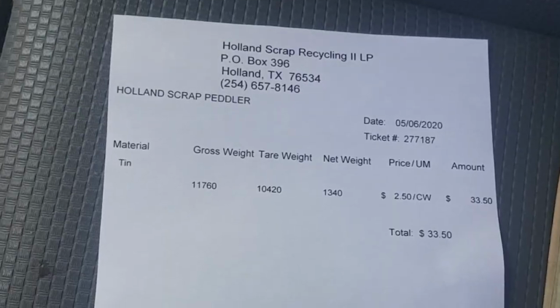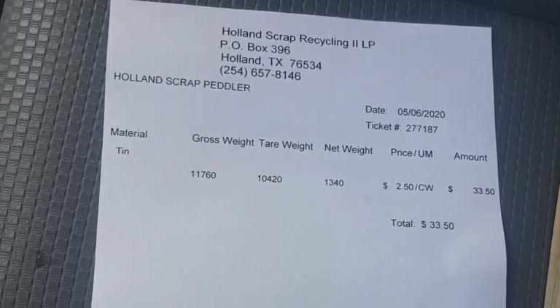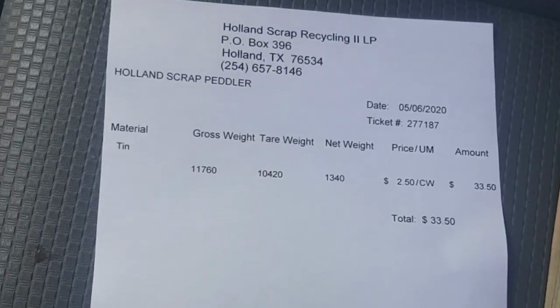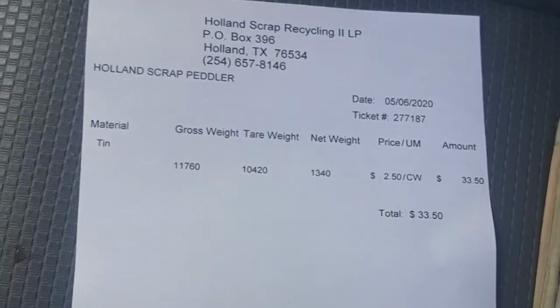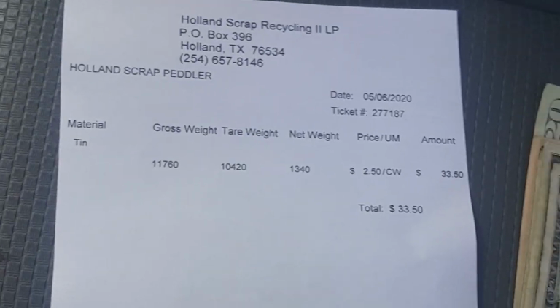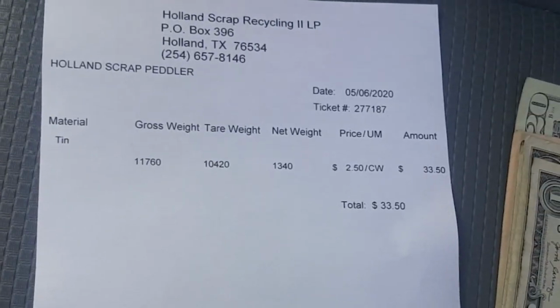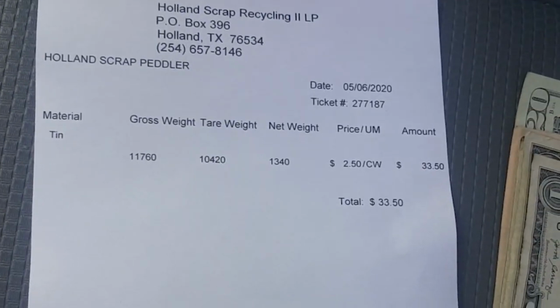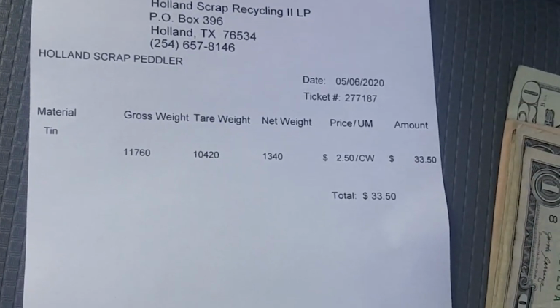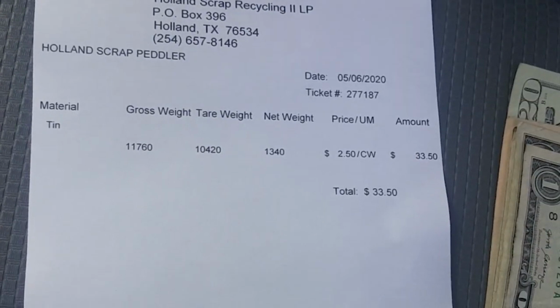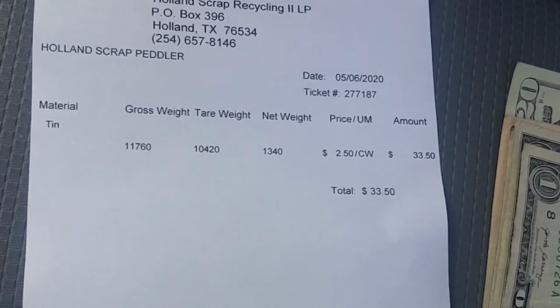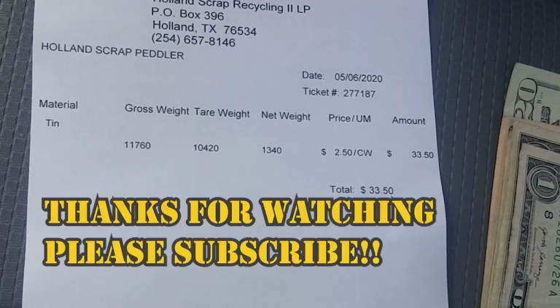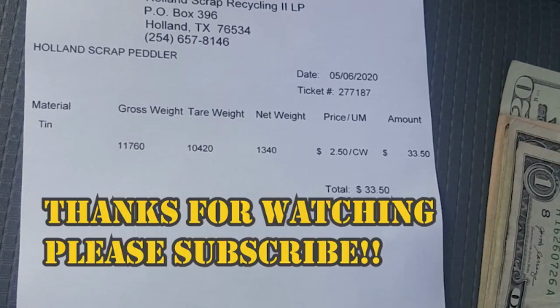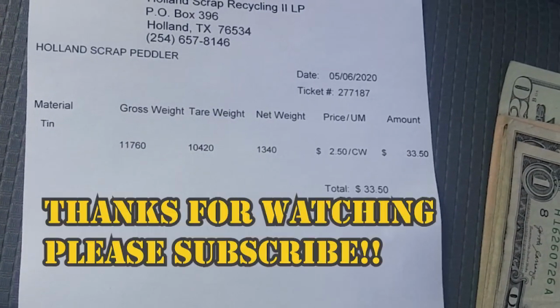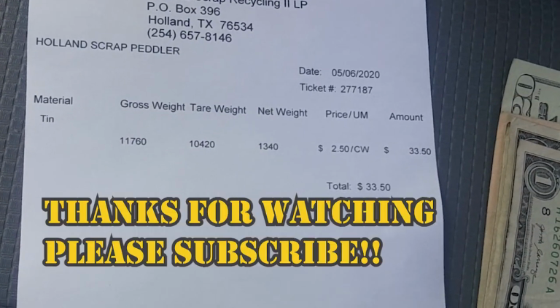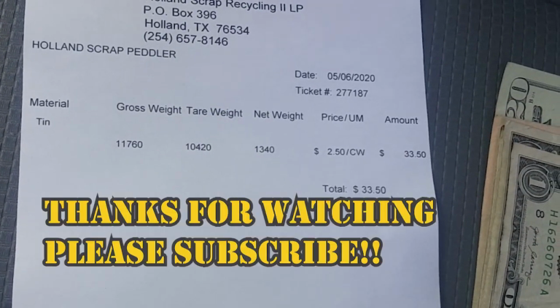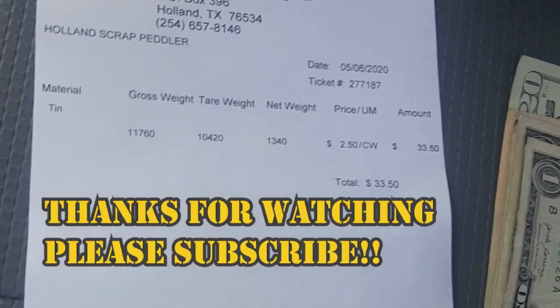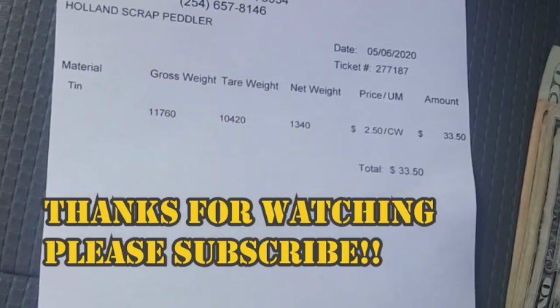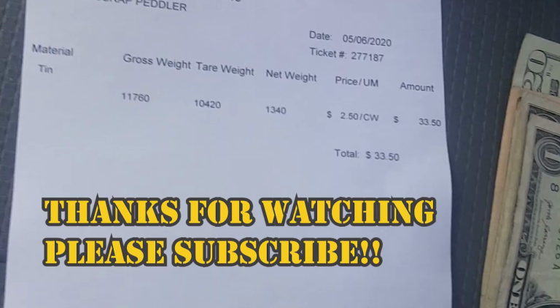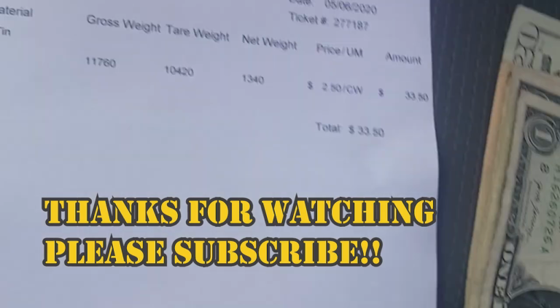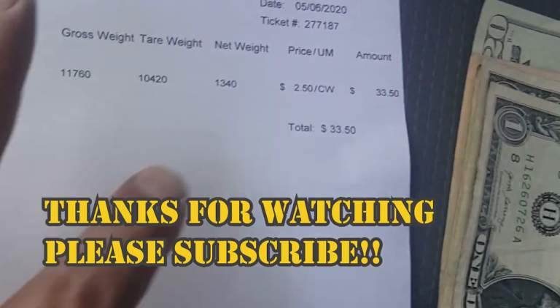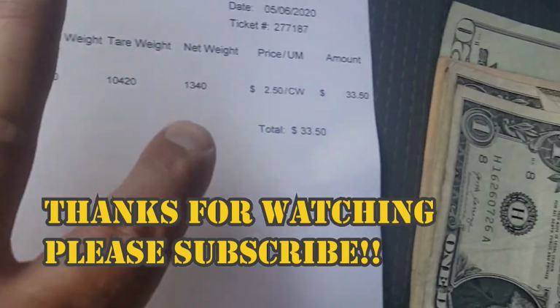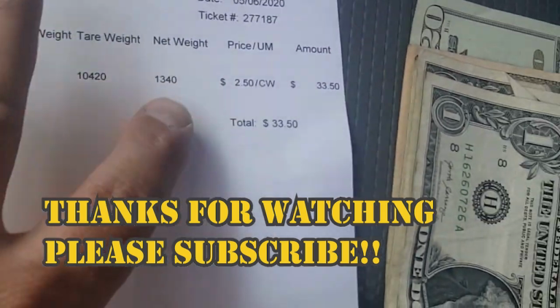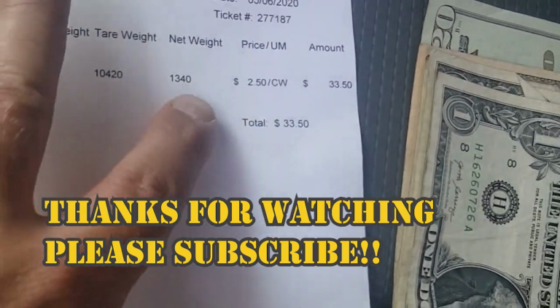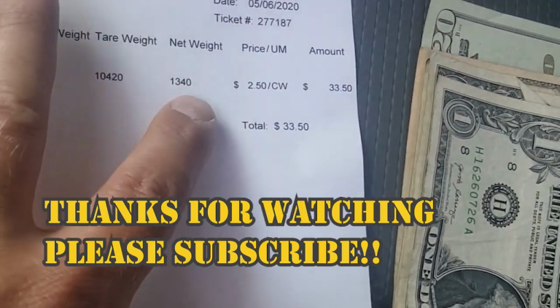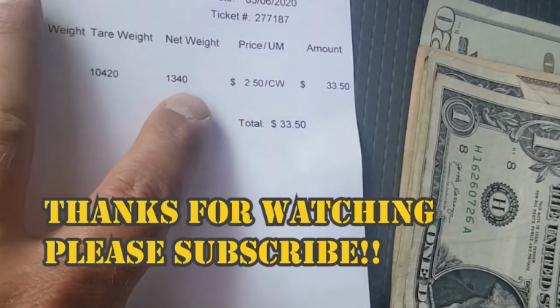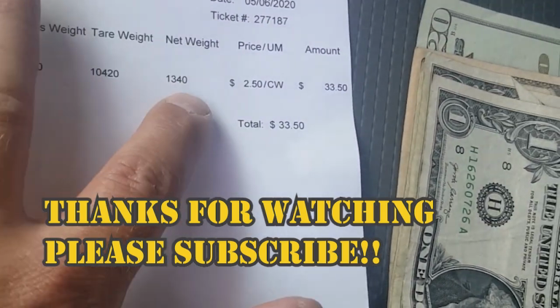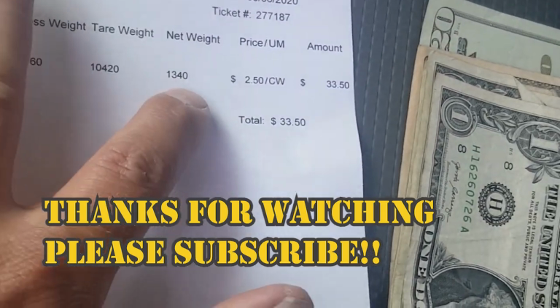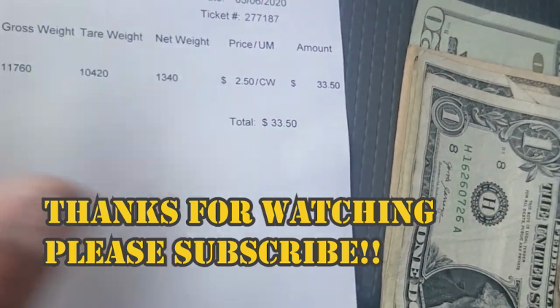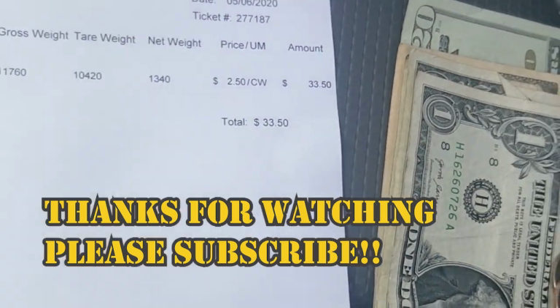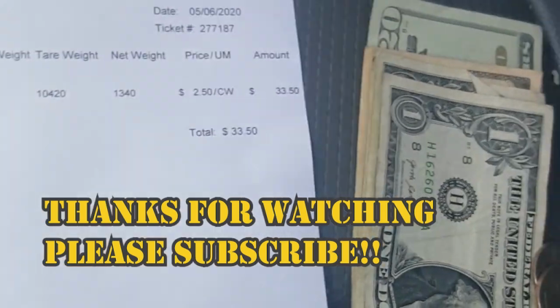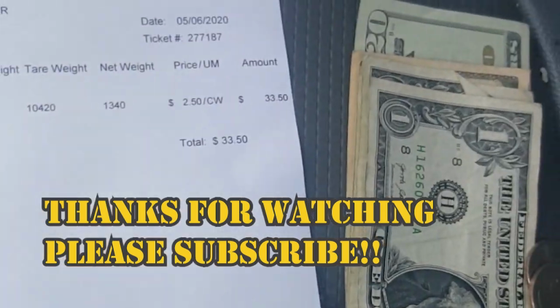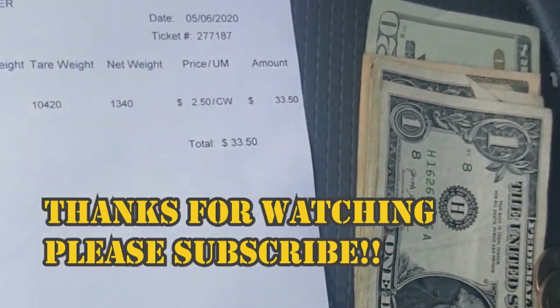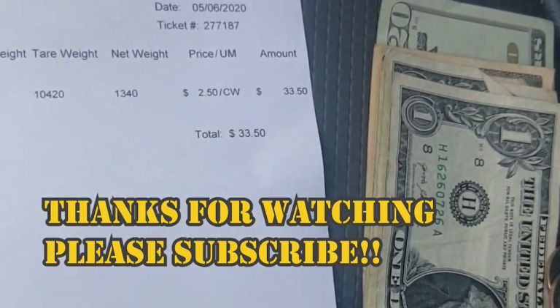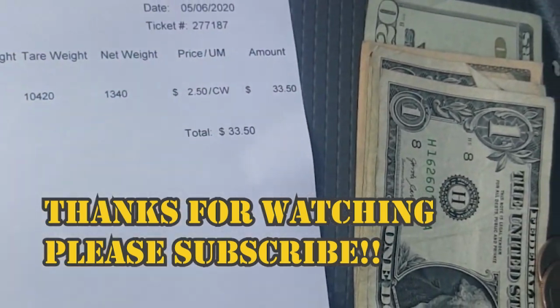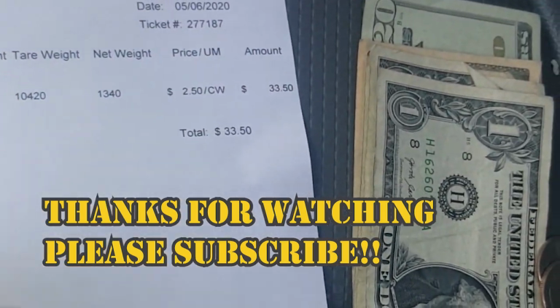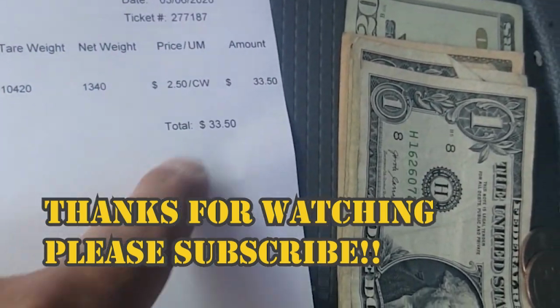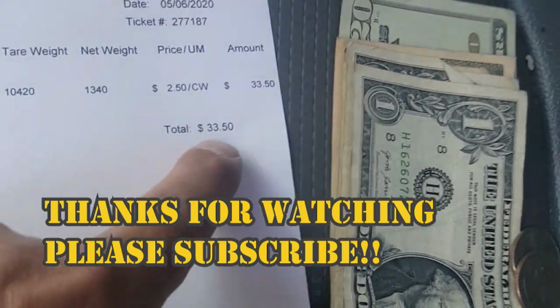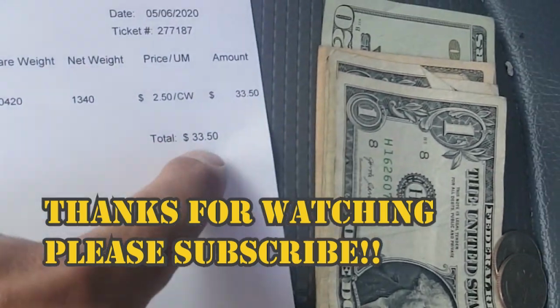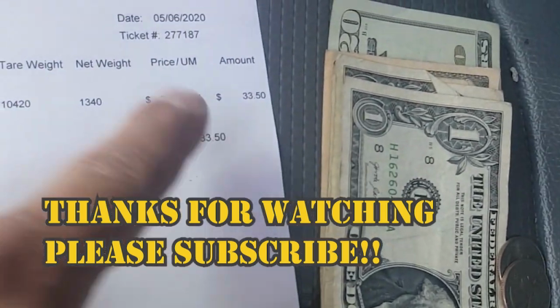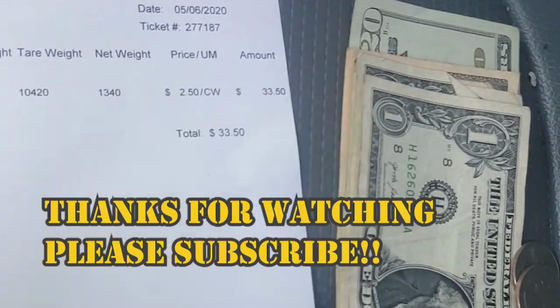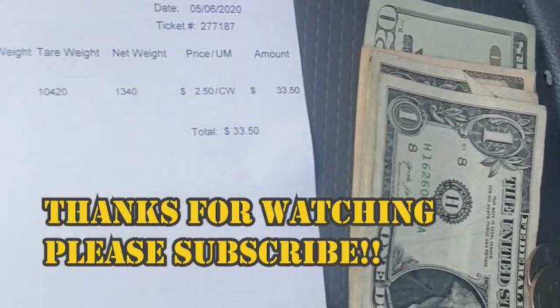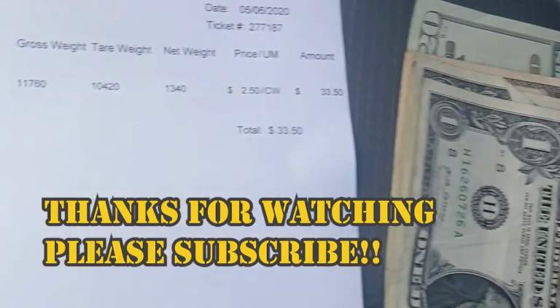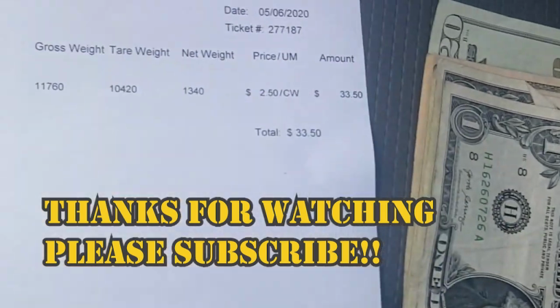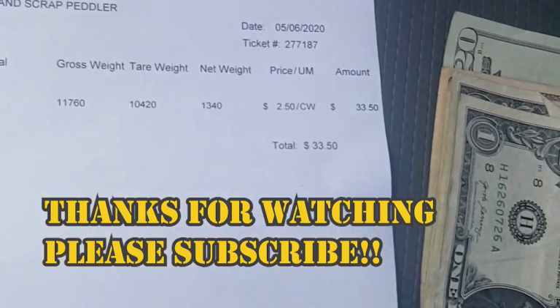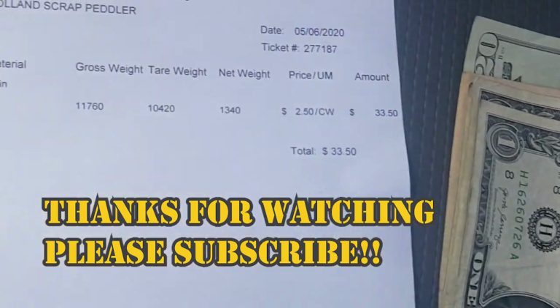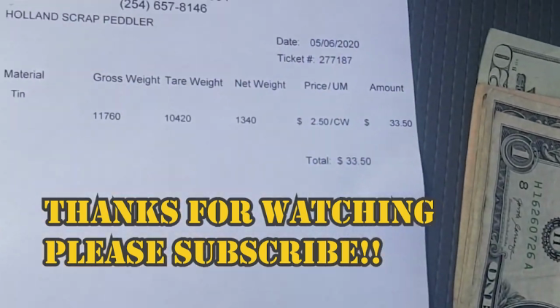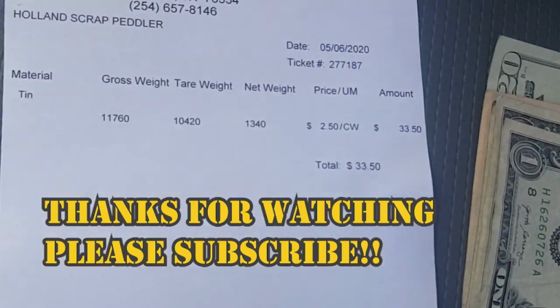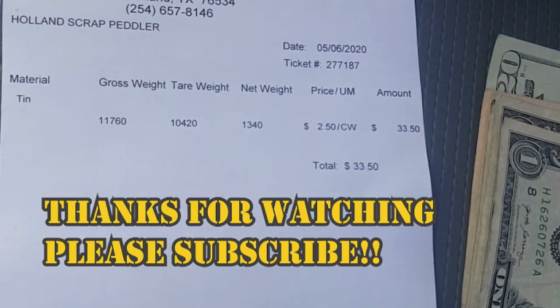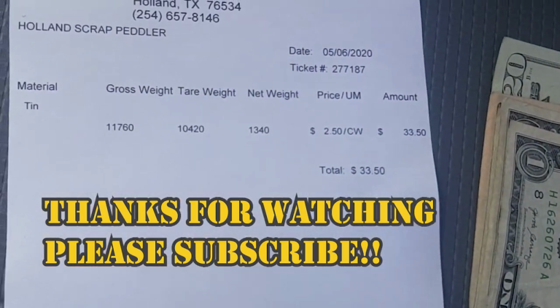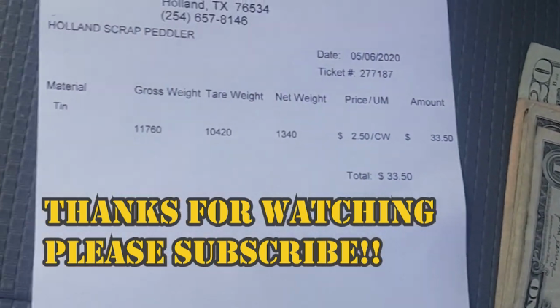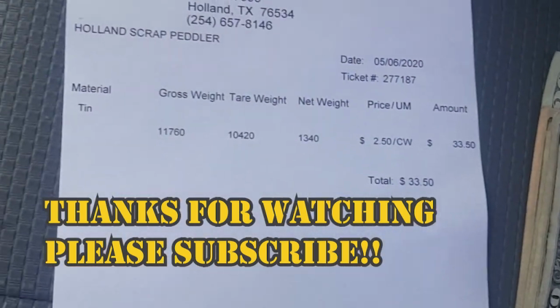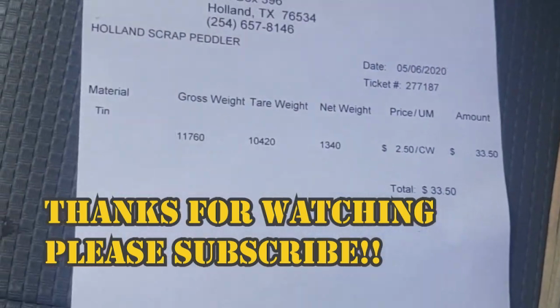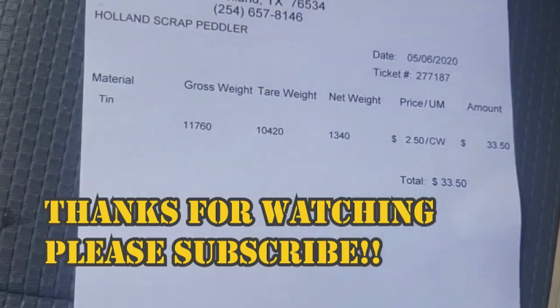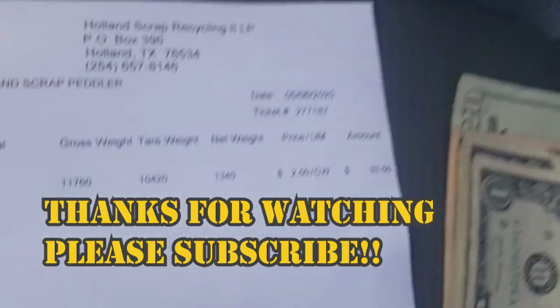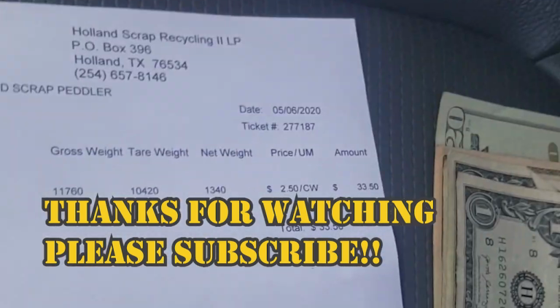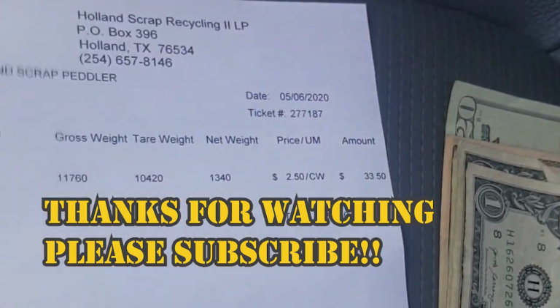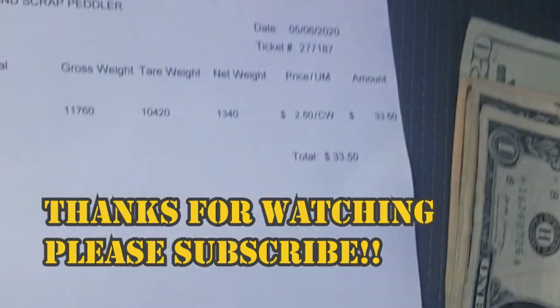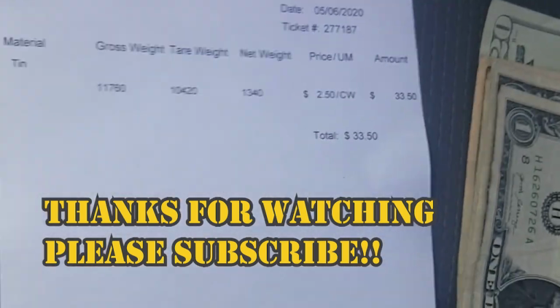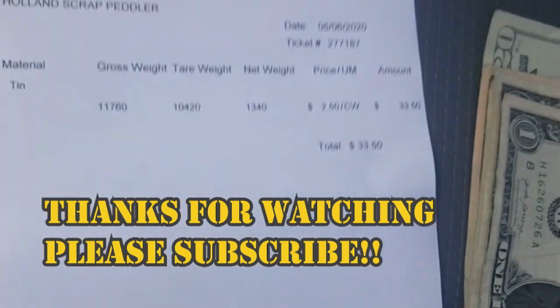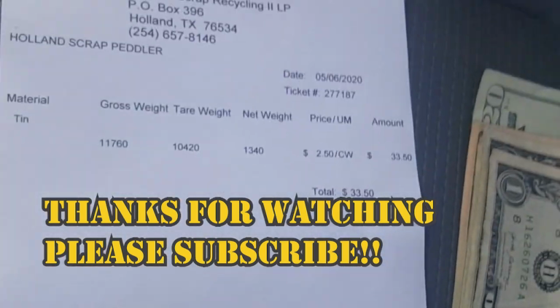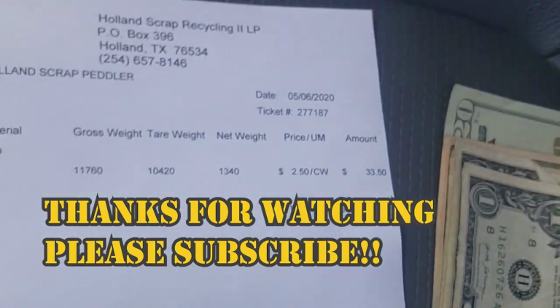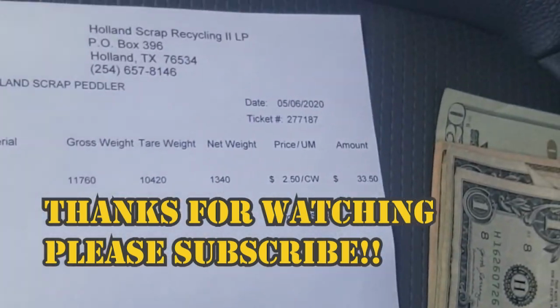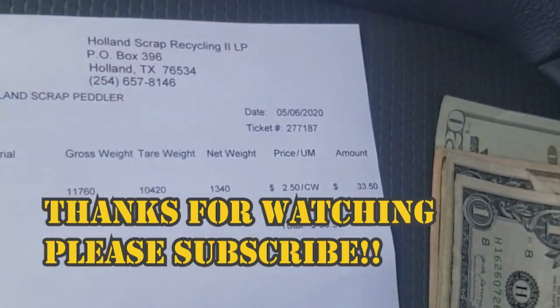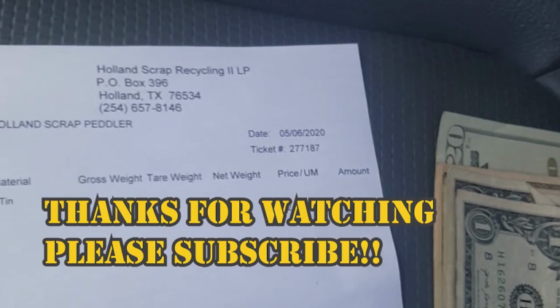Thirteen hundred and forty pounds — thirty-three dollars. I'm a rich man. I can buy half a tank of diesel.